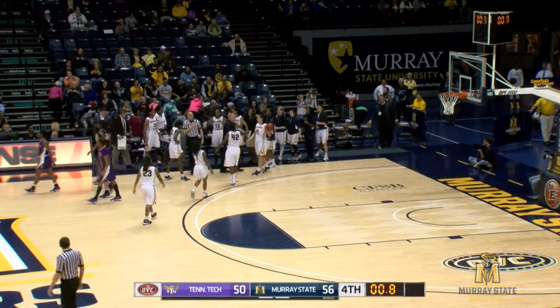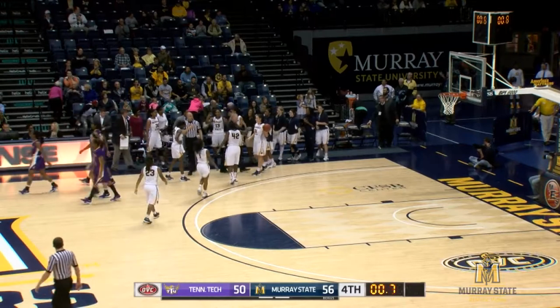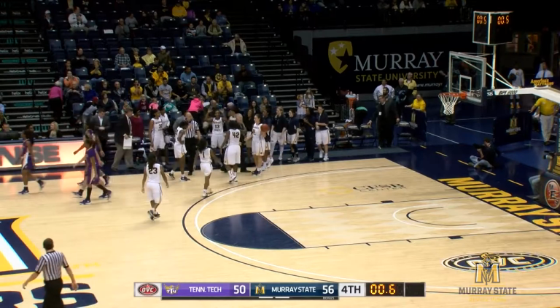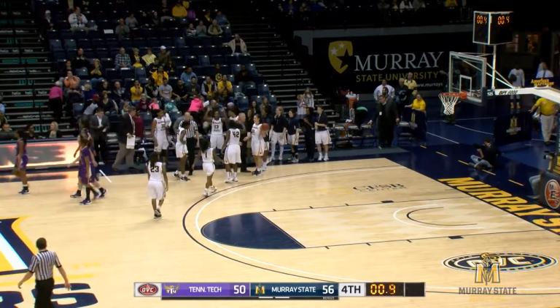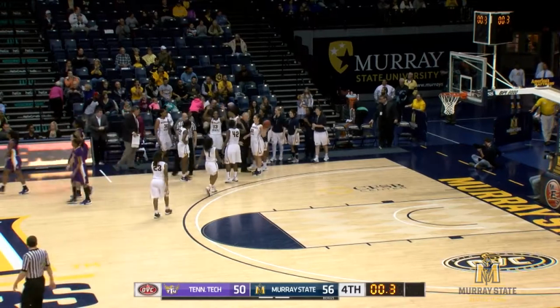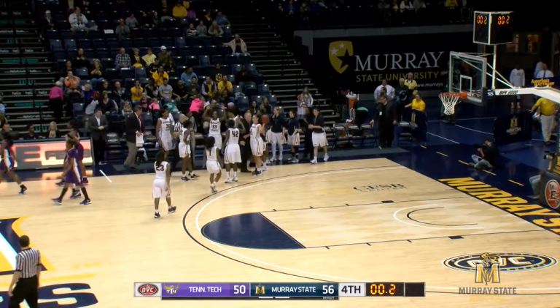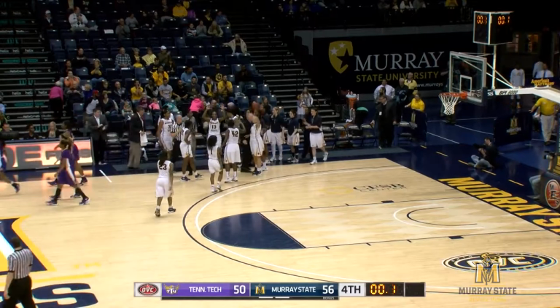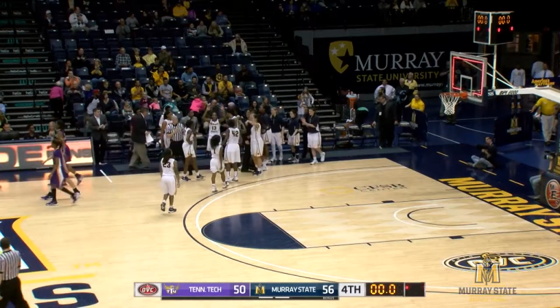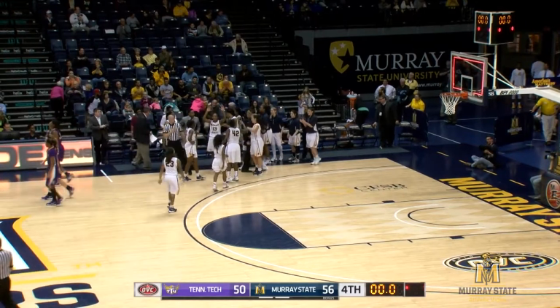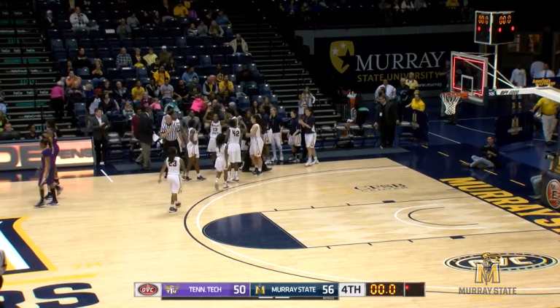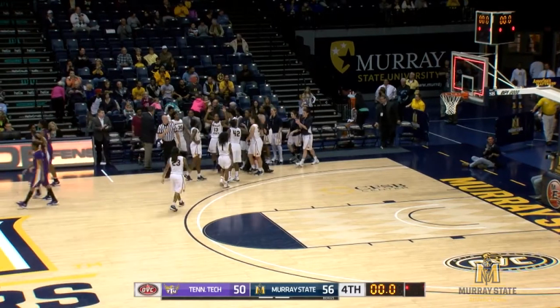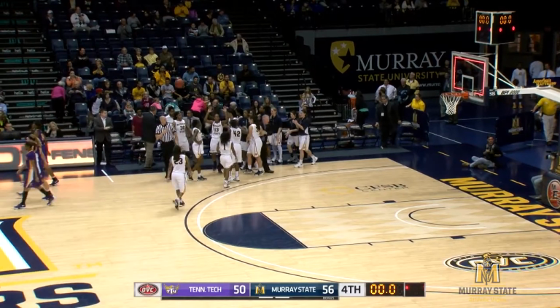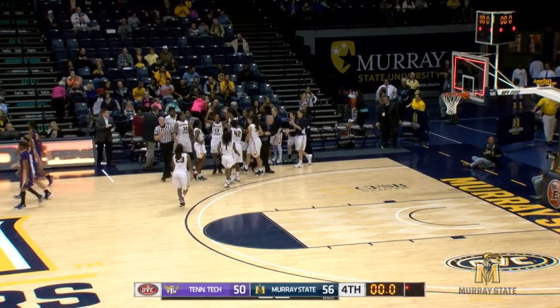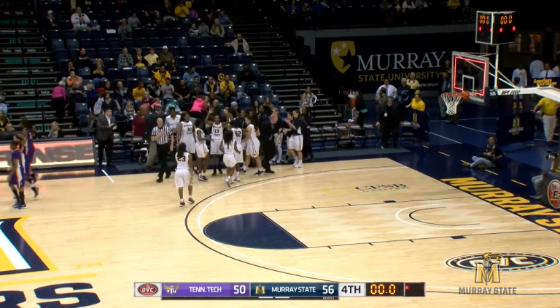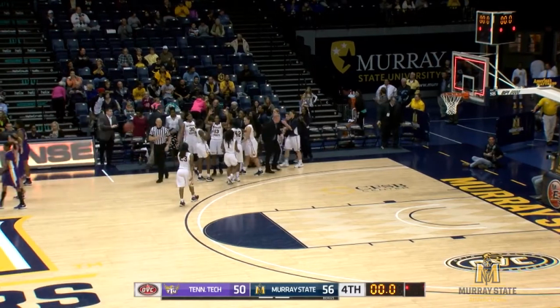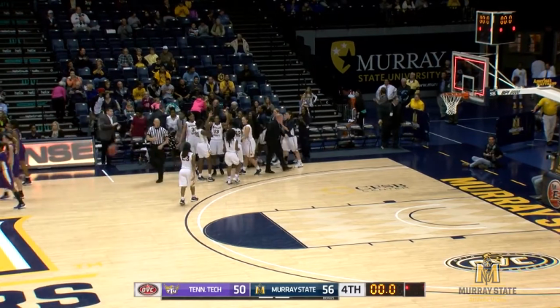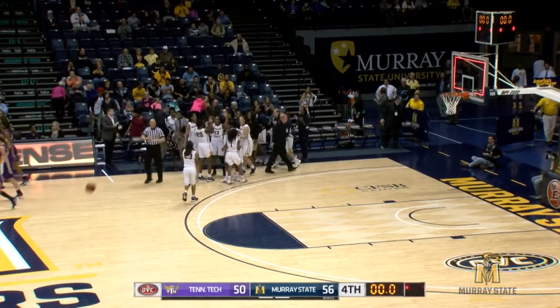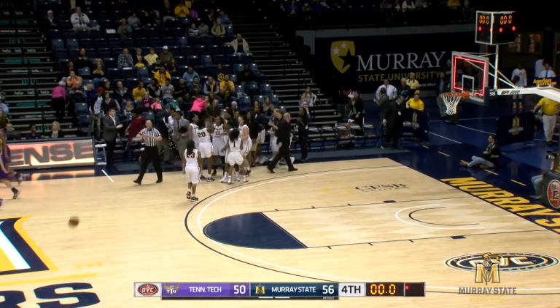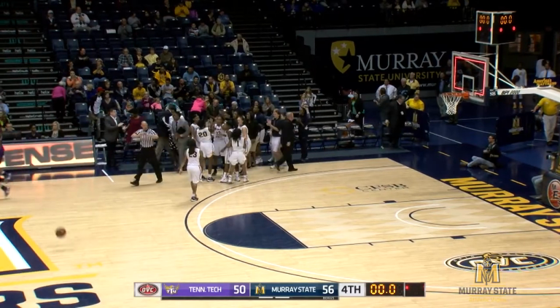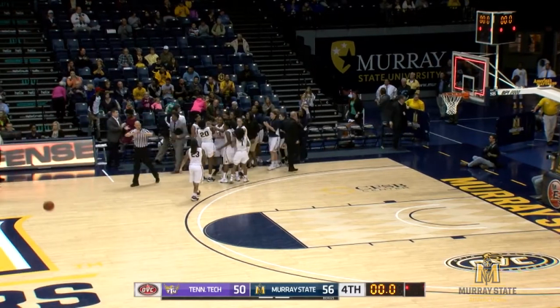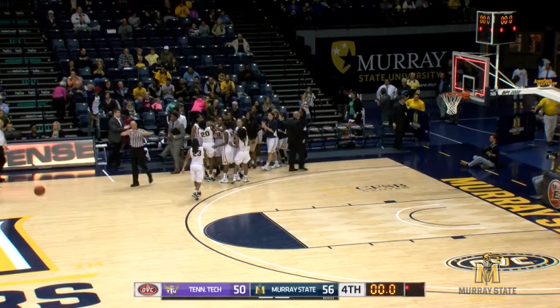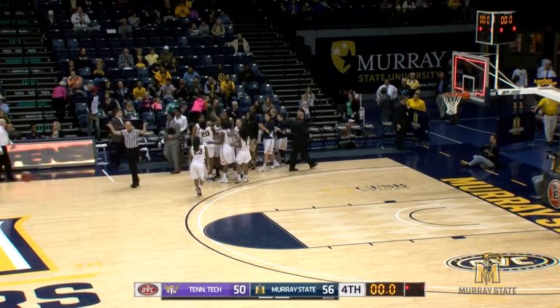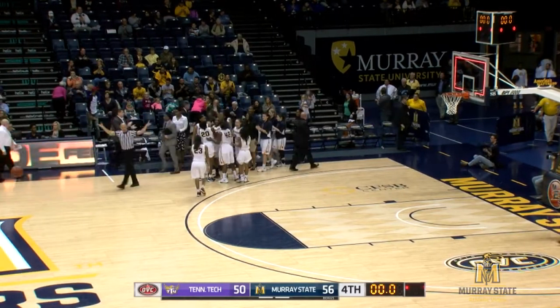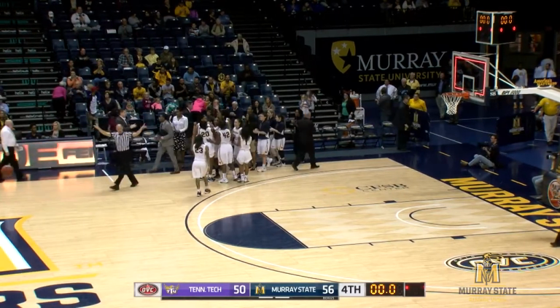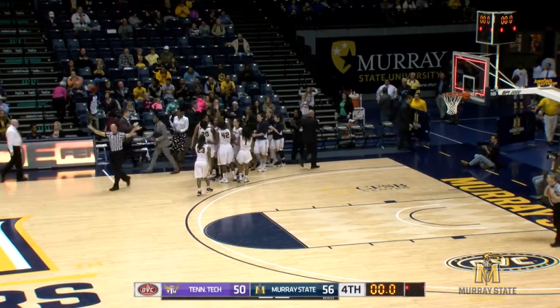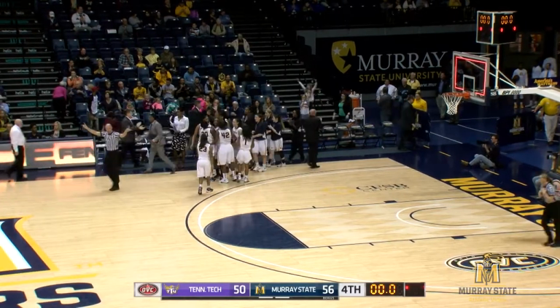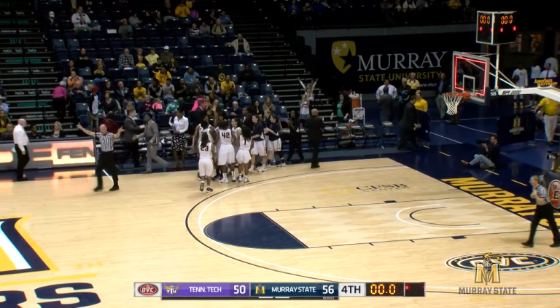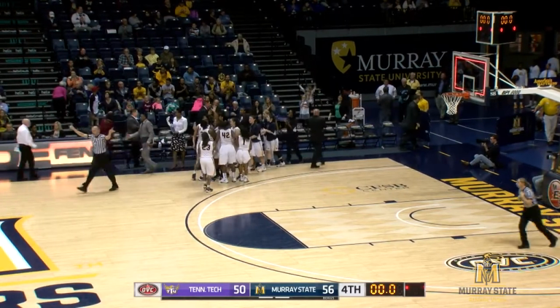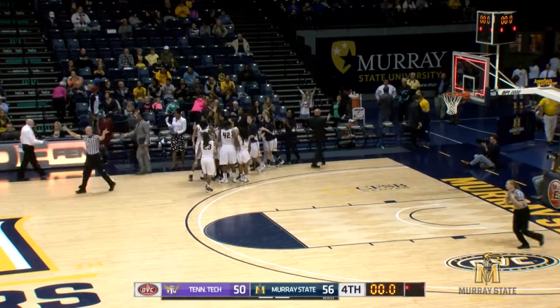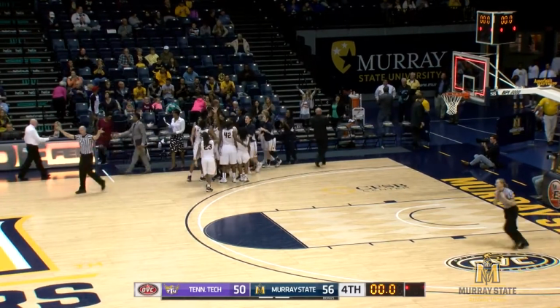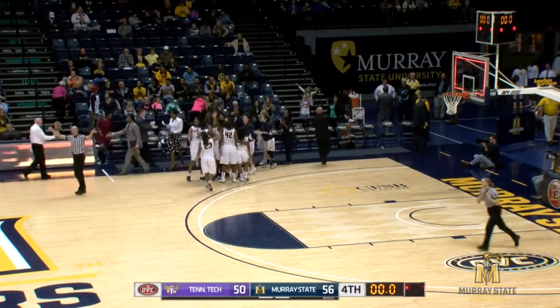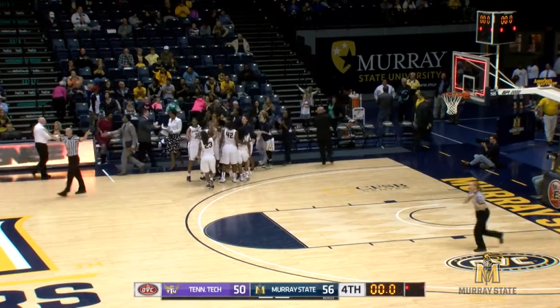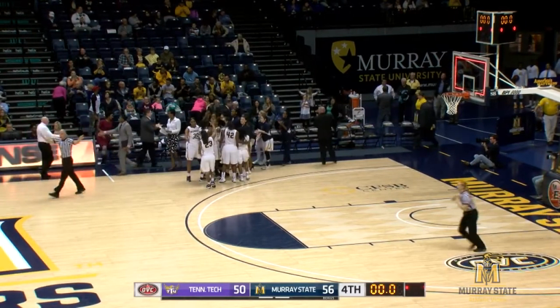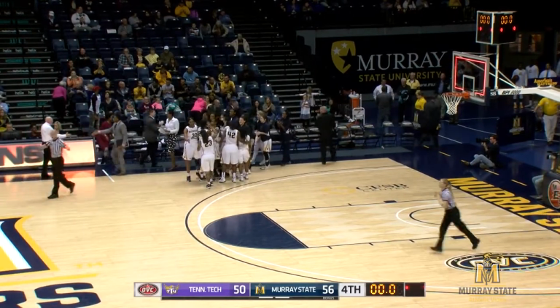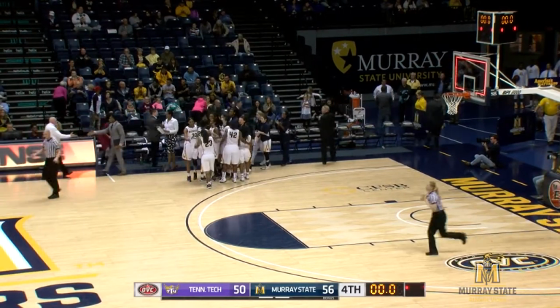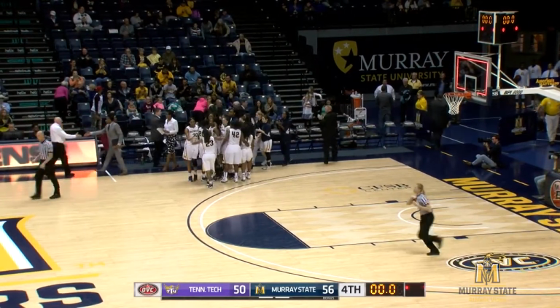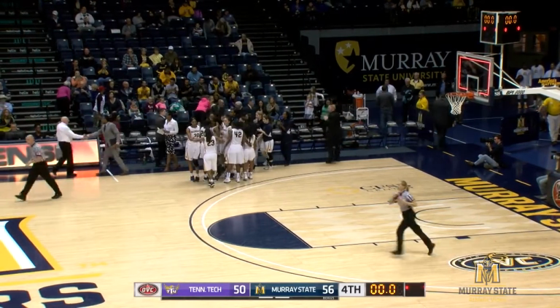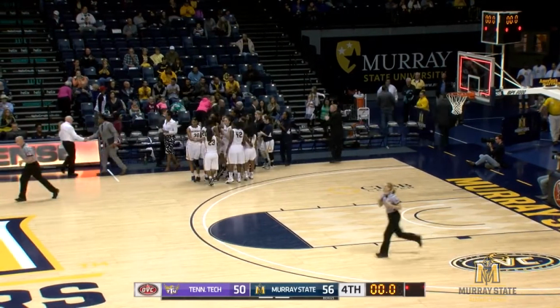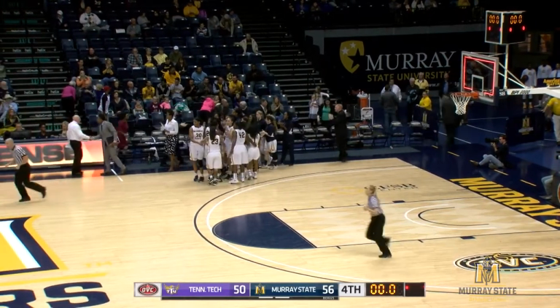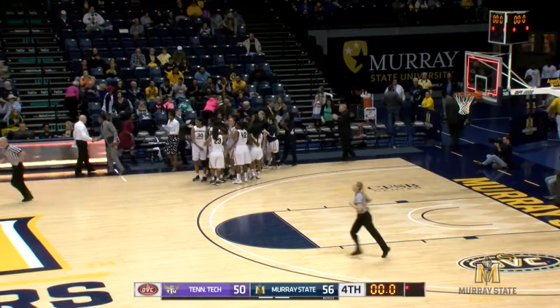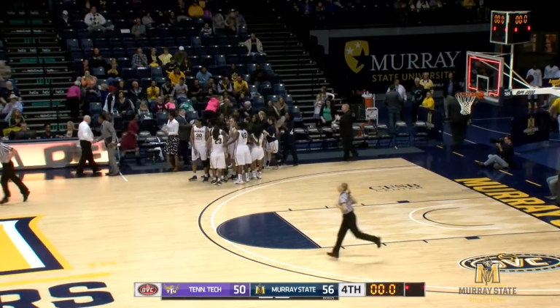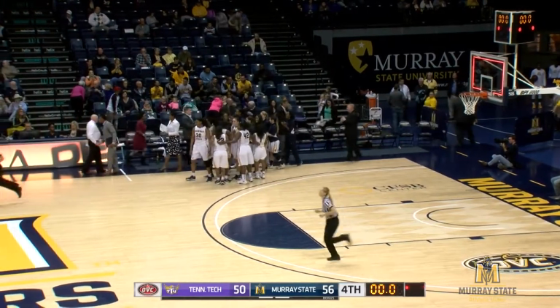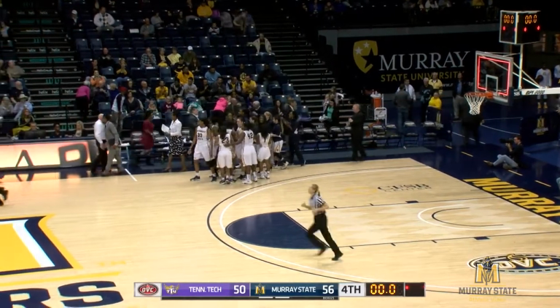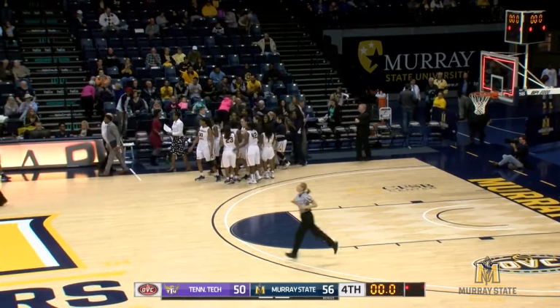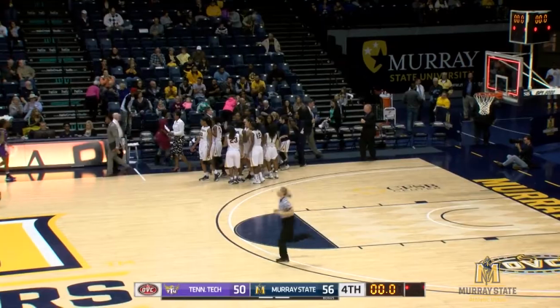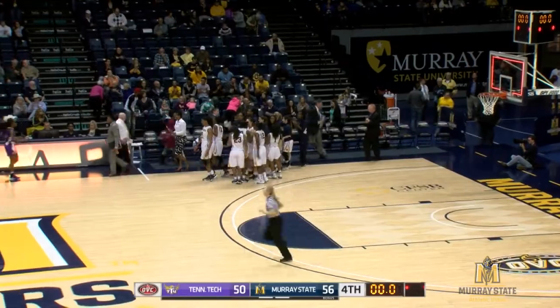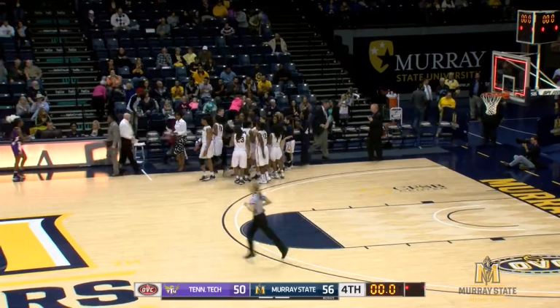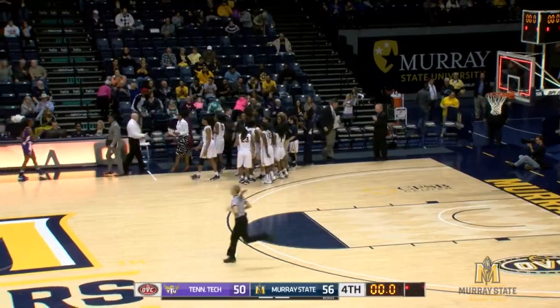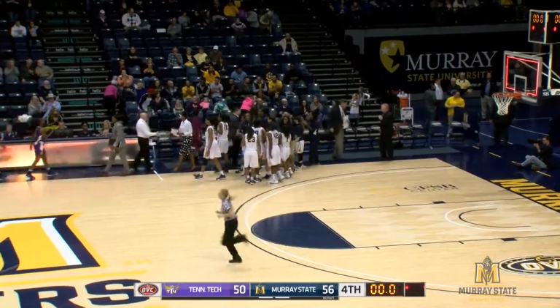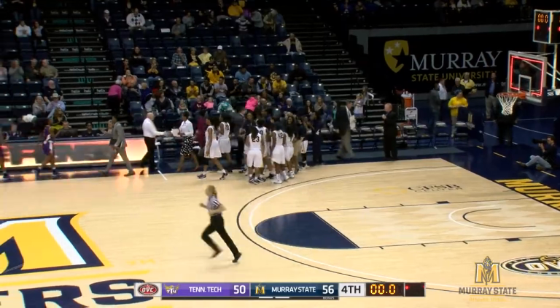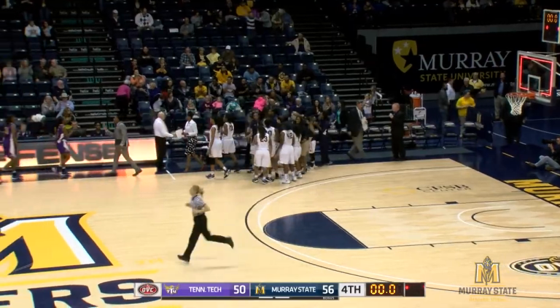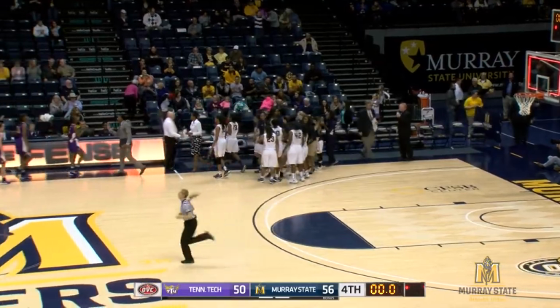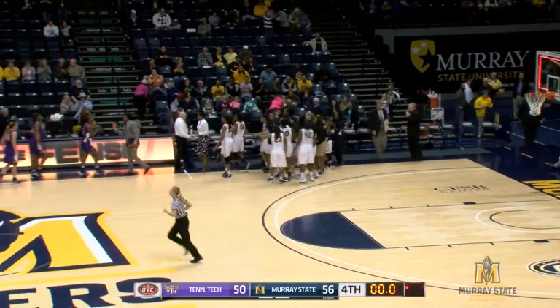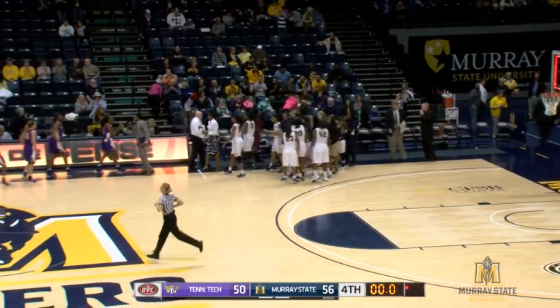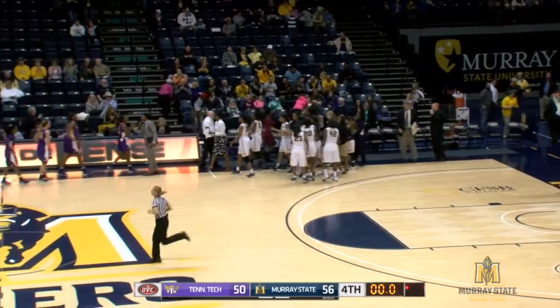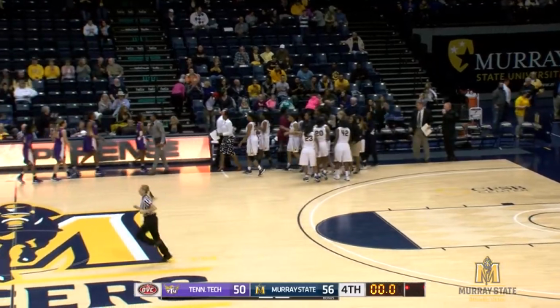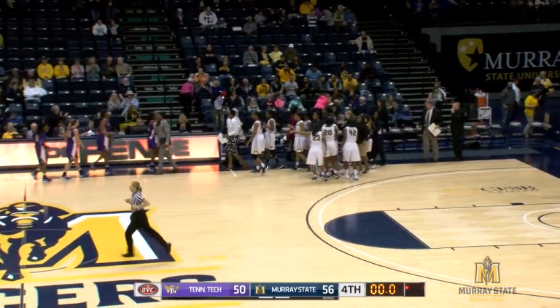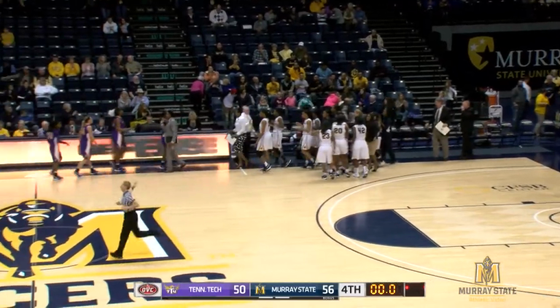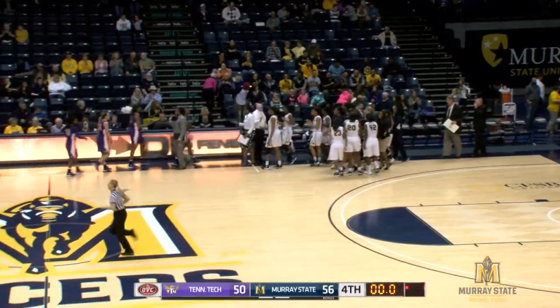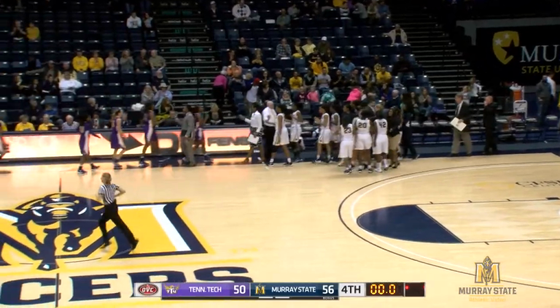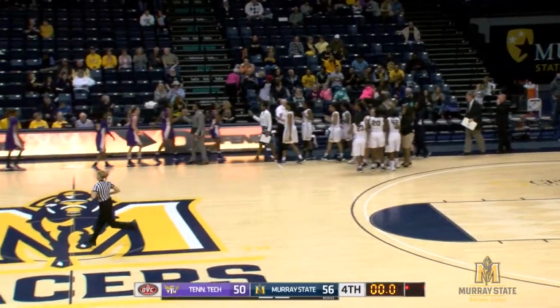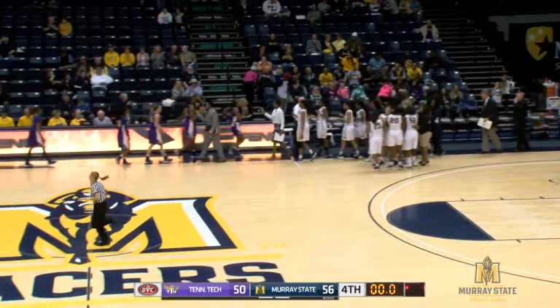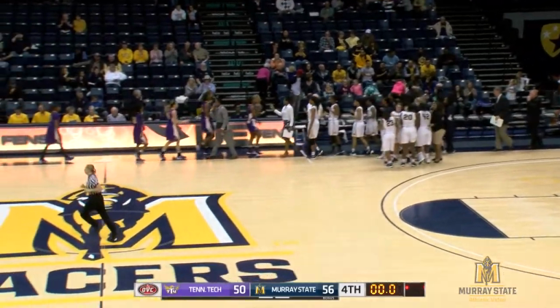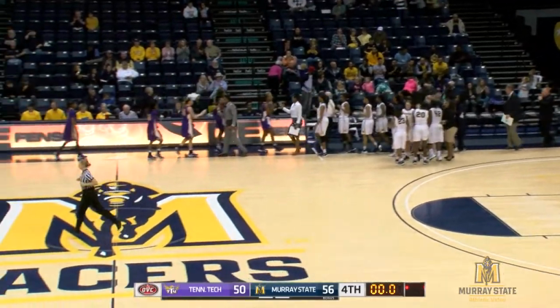They've won three consecutive victories, and that'll do it for this game. 56-50, Murray State wins the ball game.